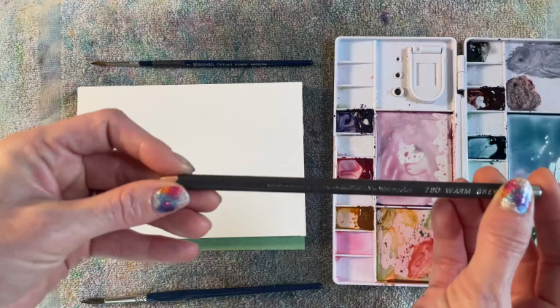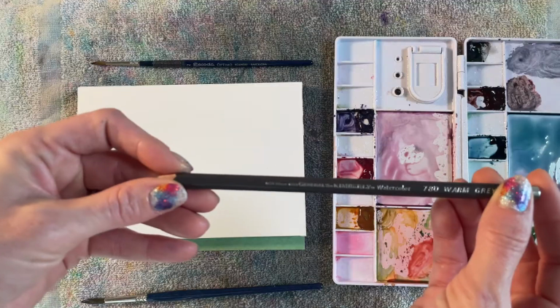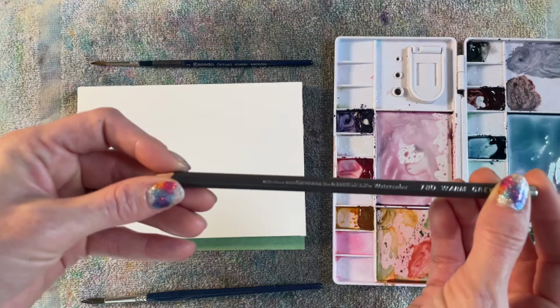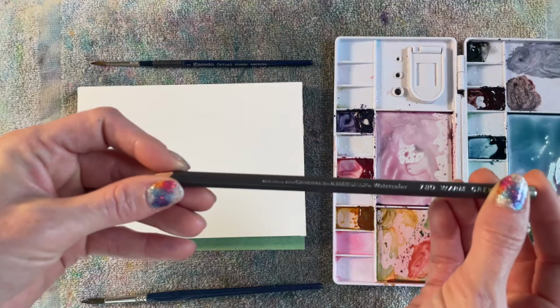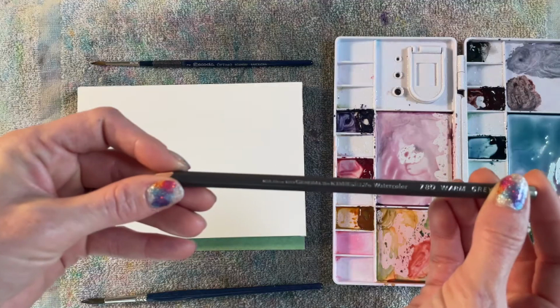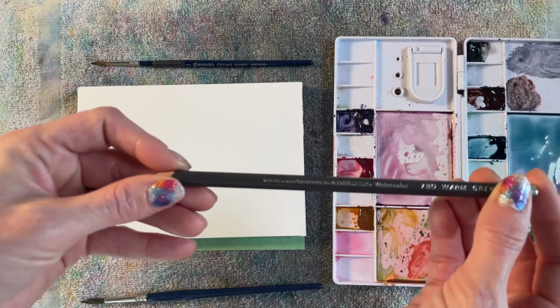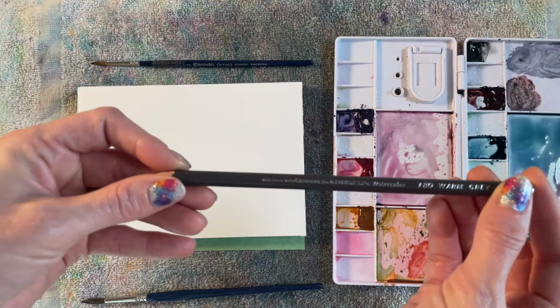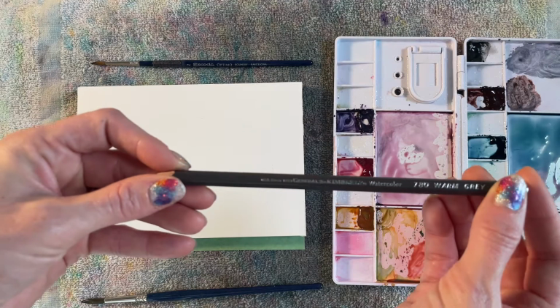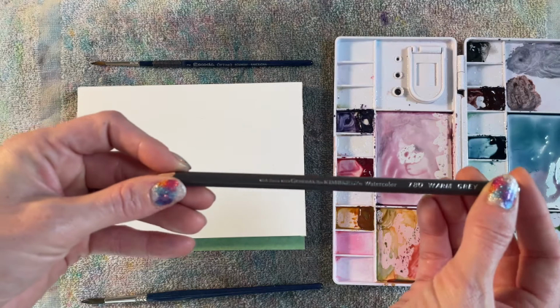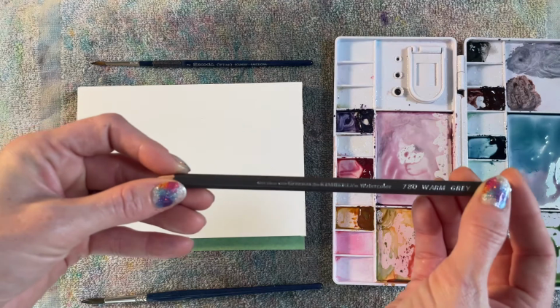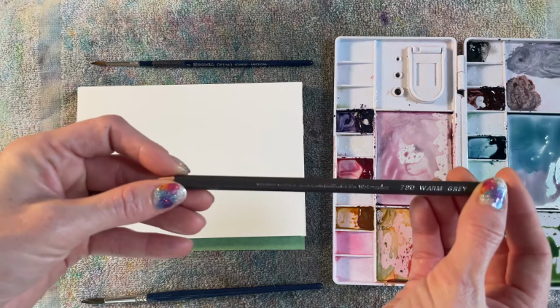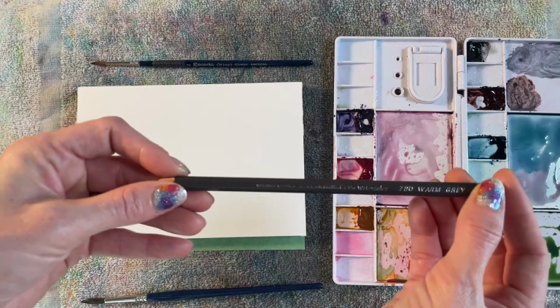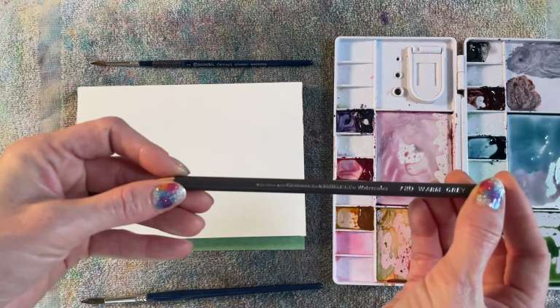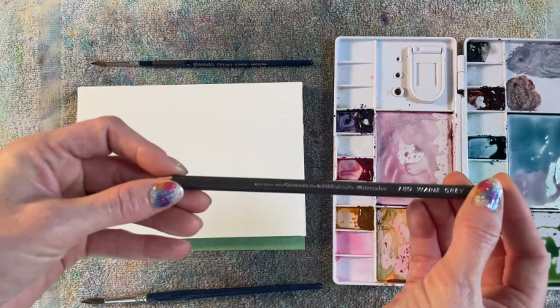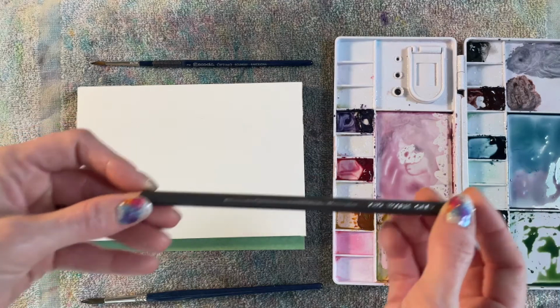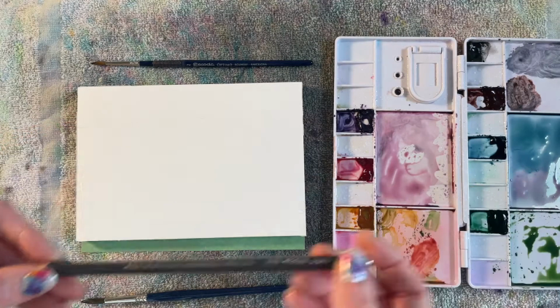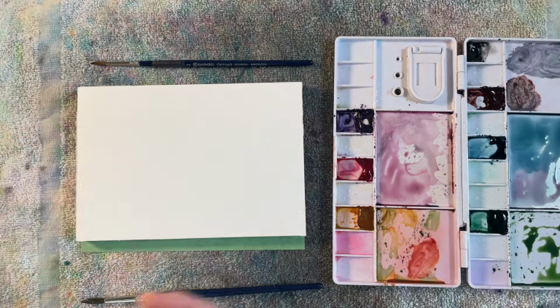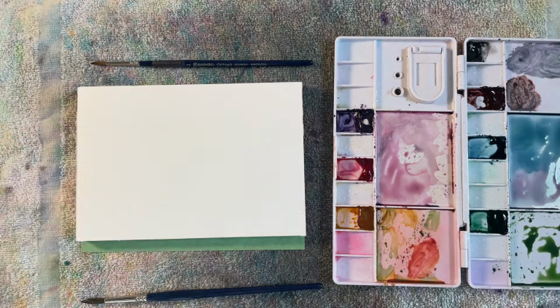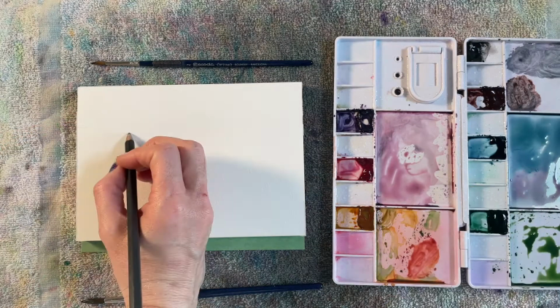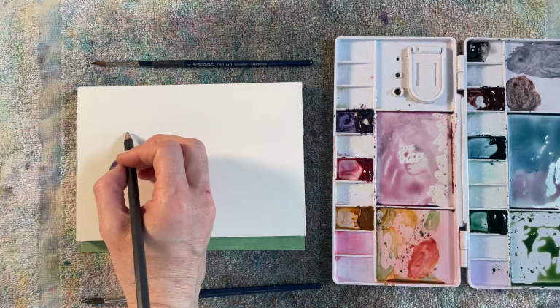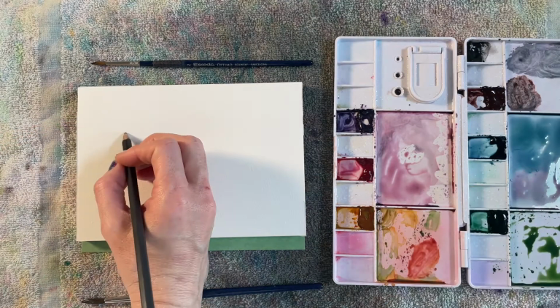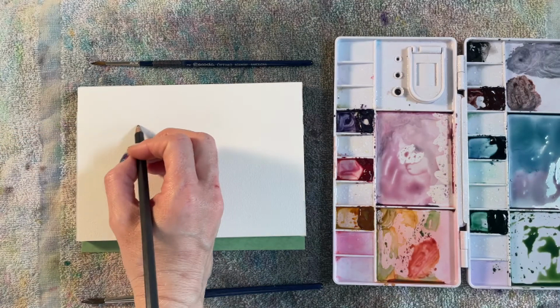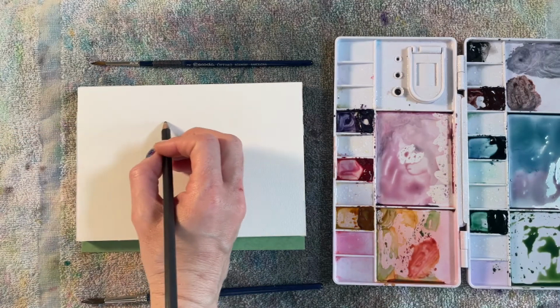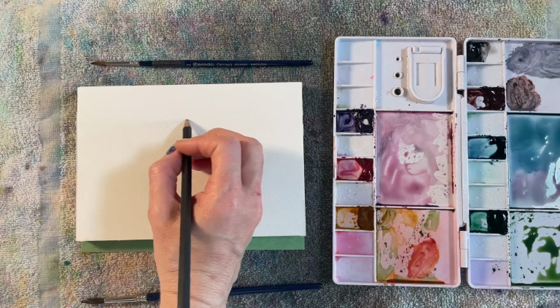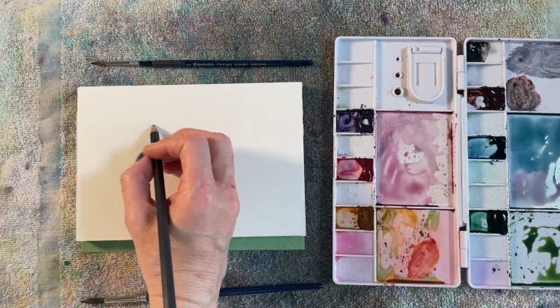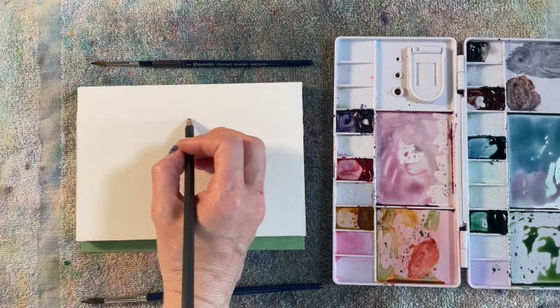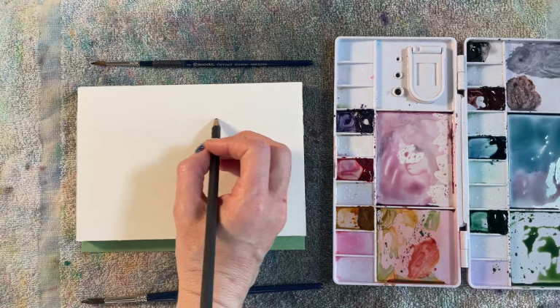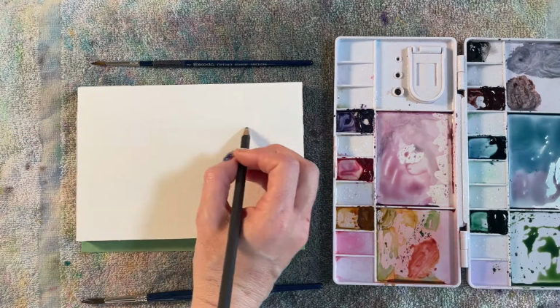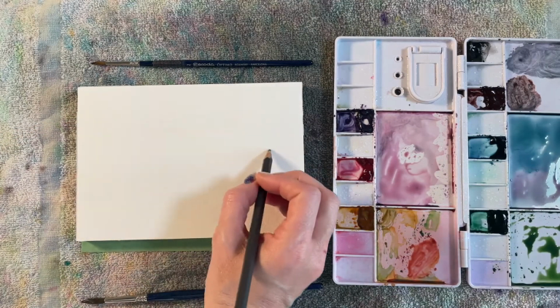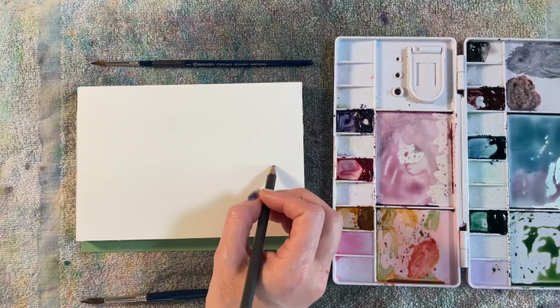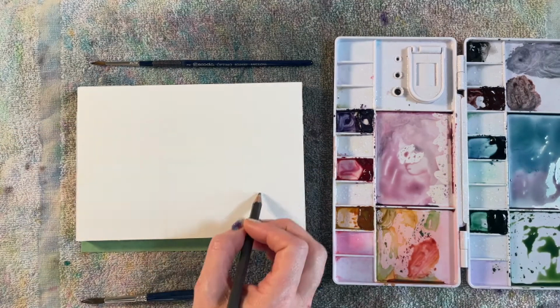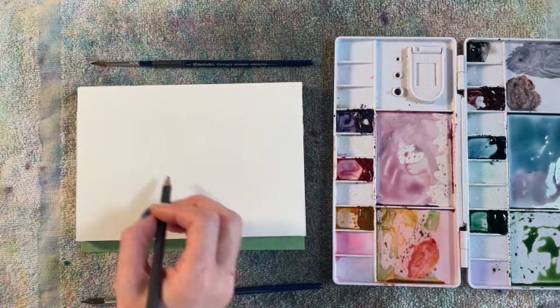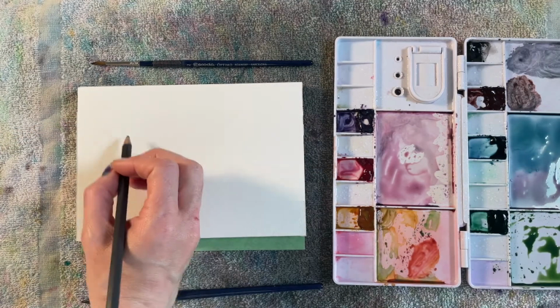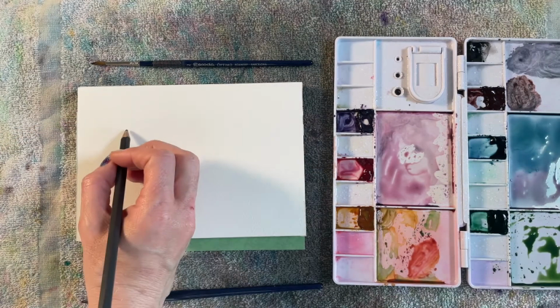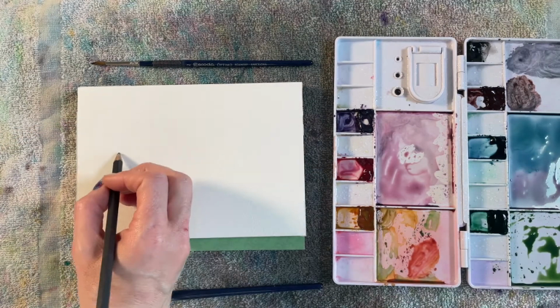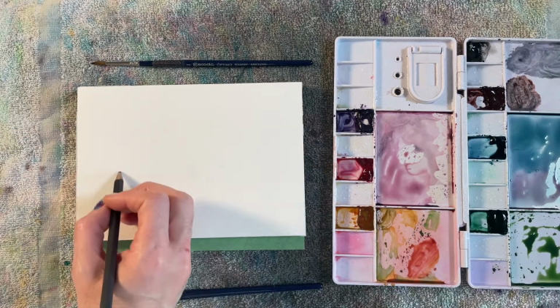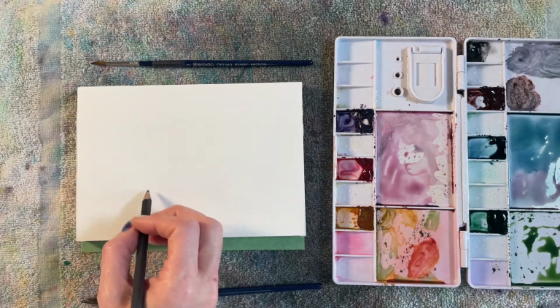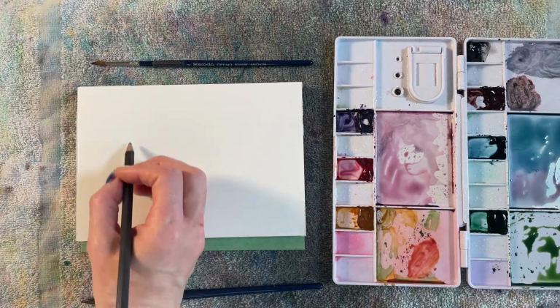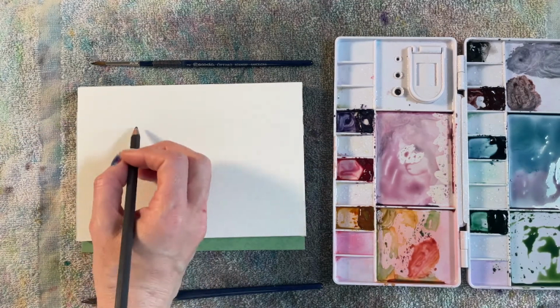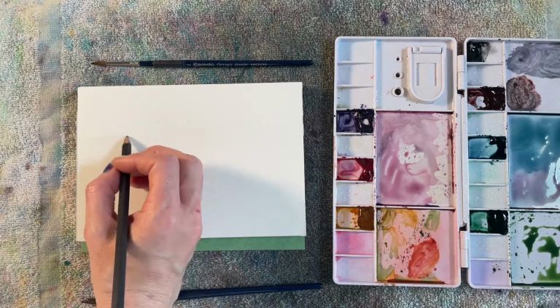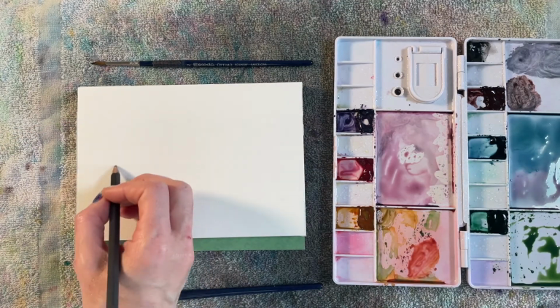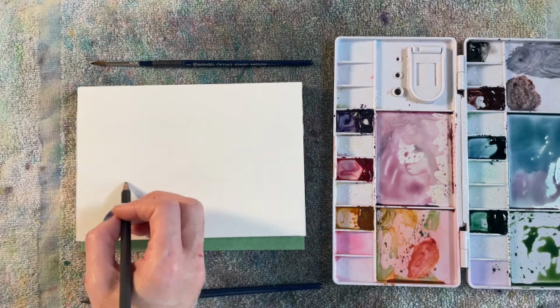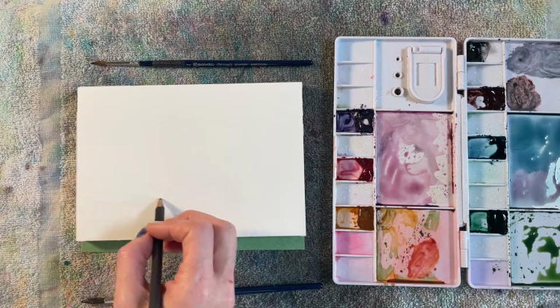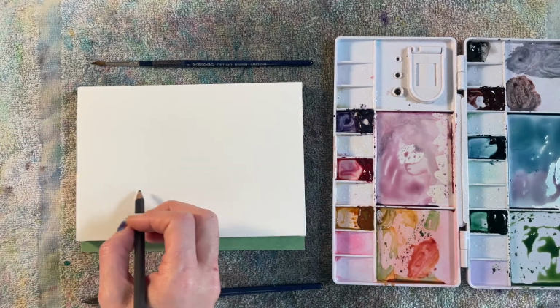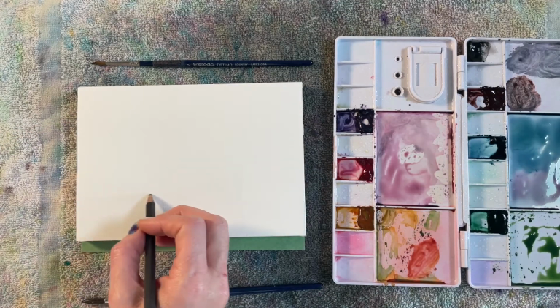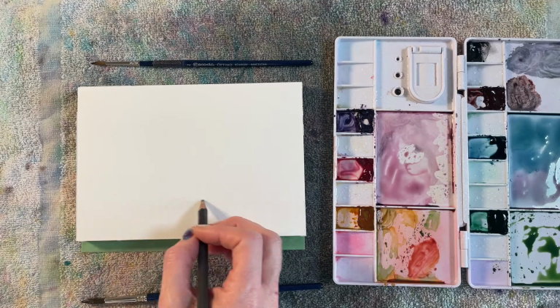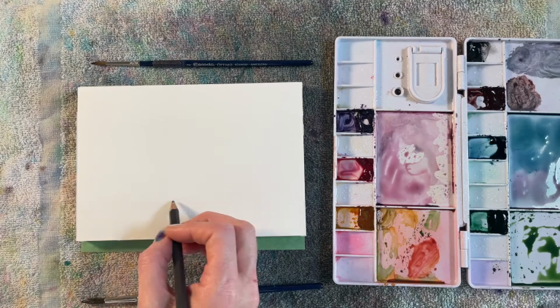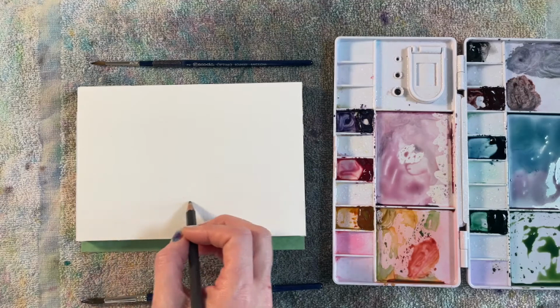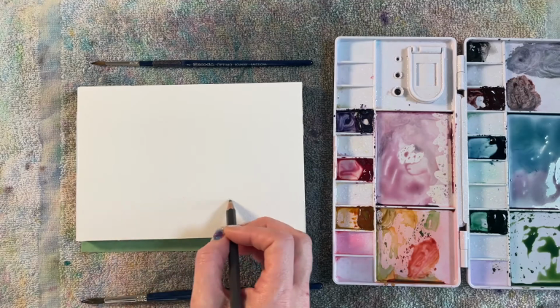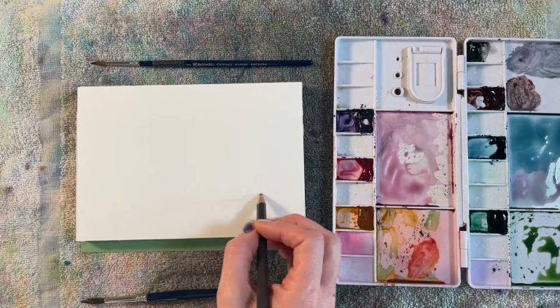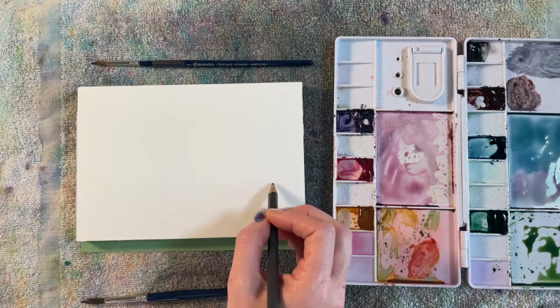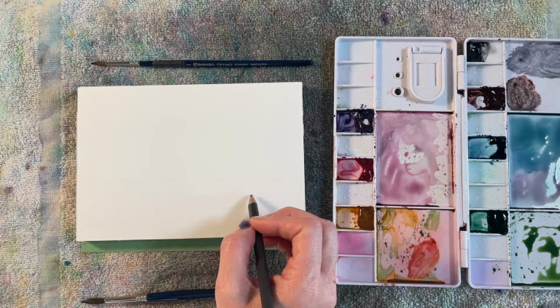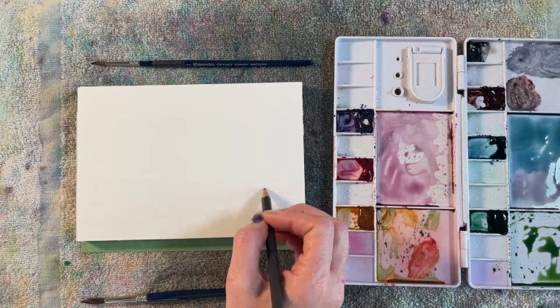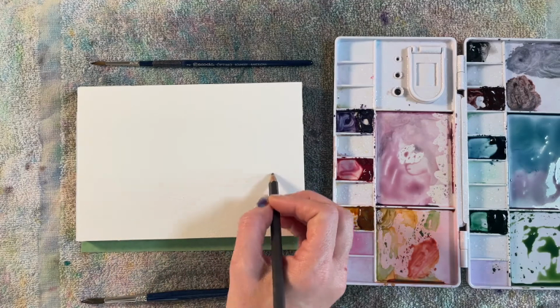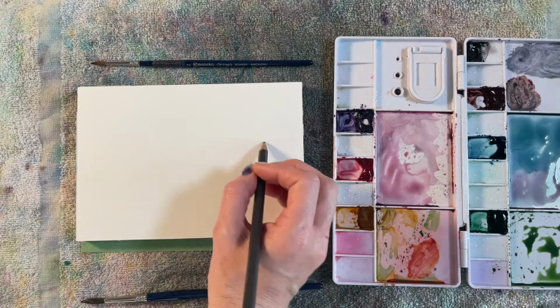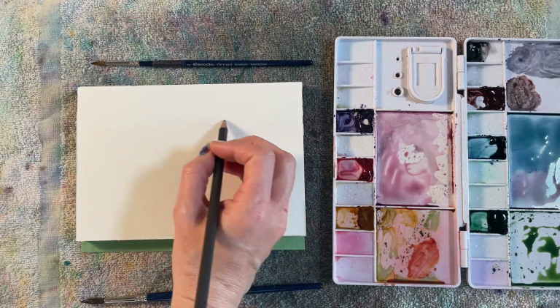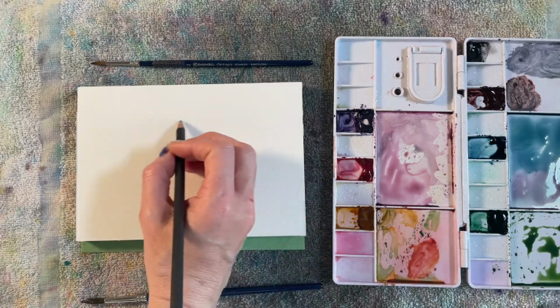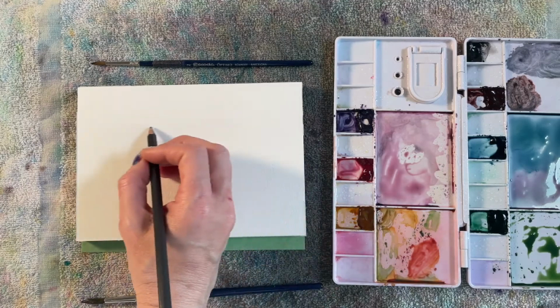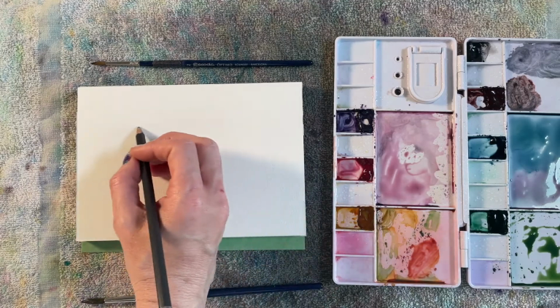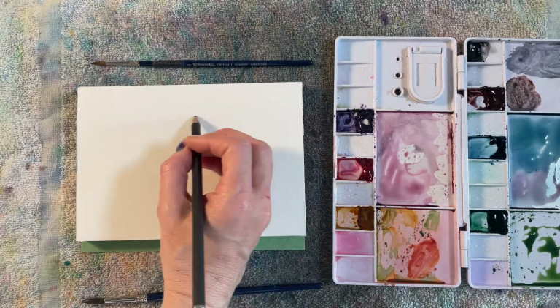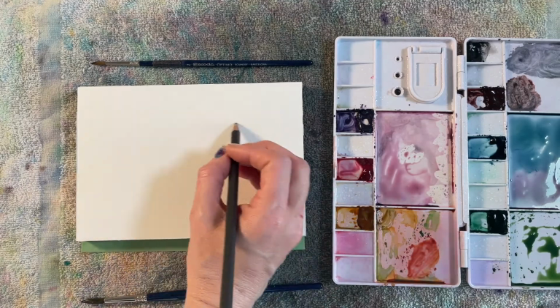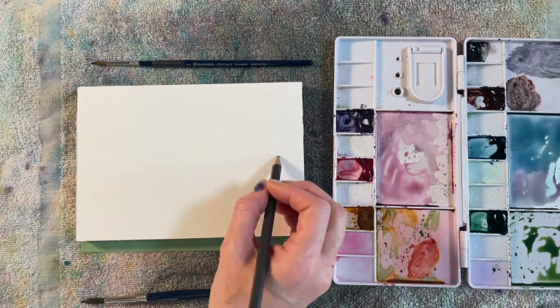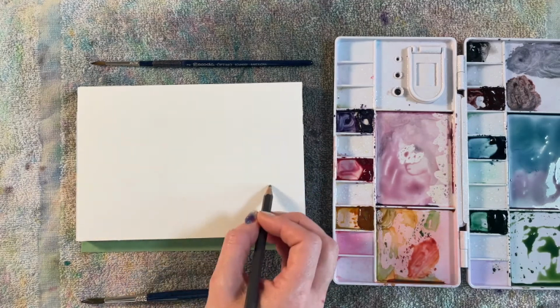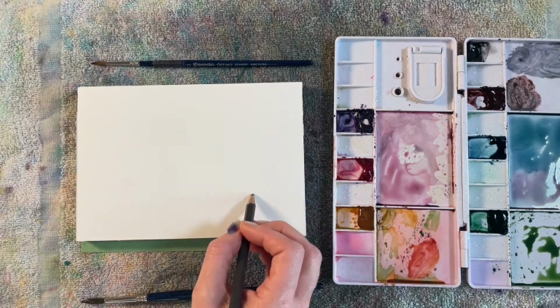I'm gonna use this gray watercolor pencil to put down an outline of my wreath, just to remind me where I want my flowers to go.